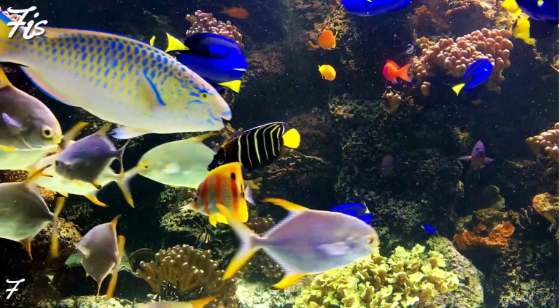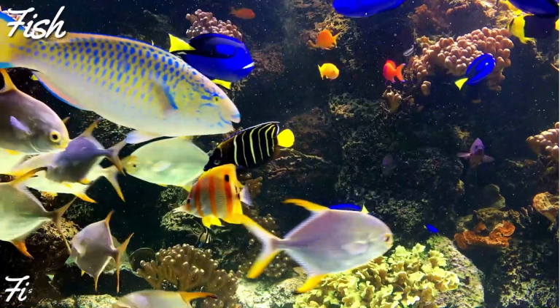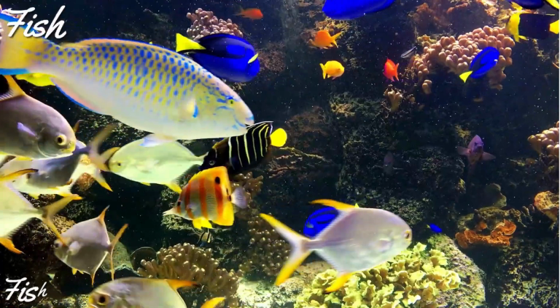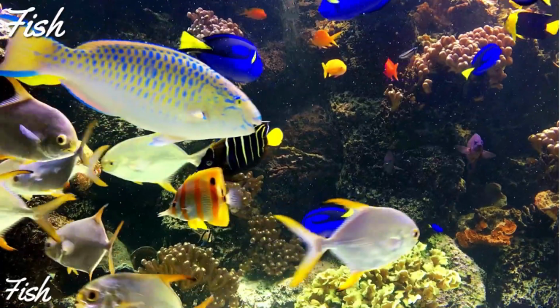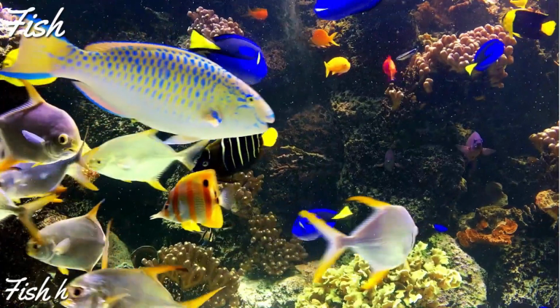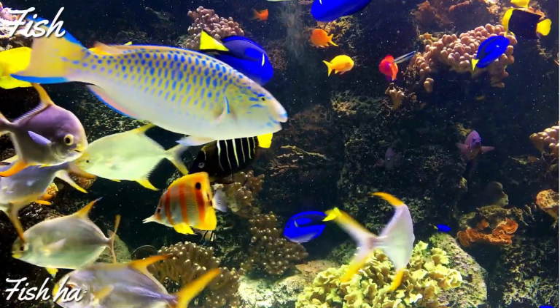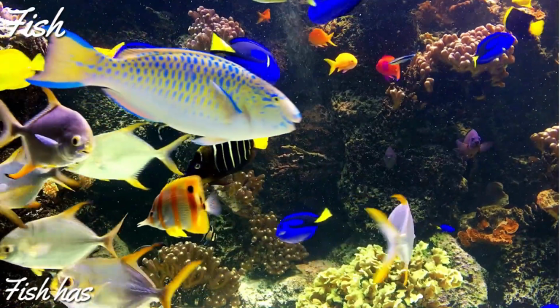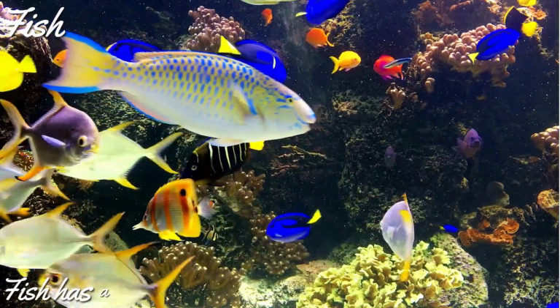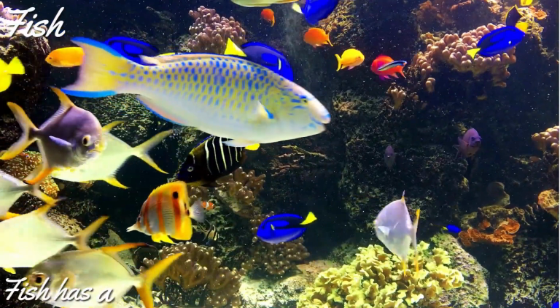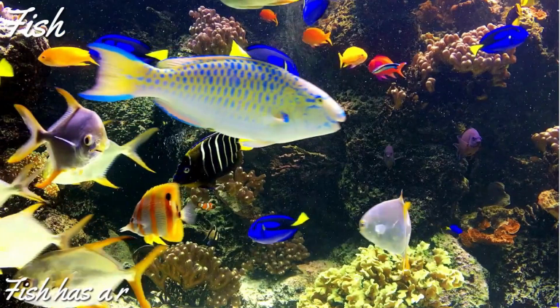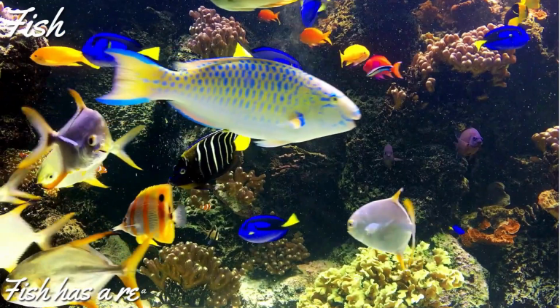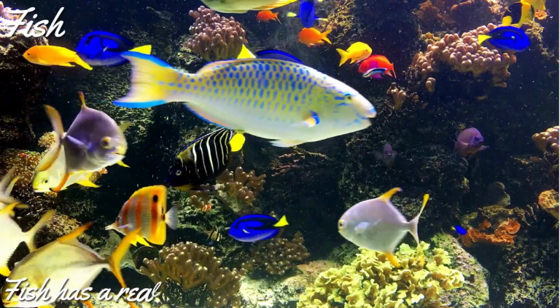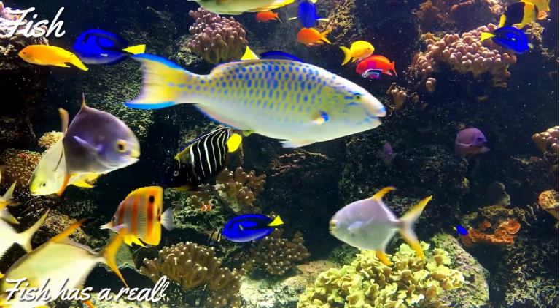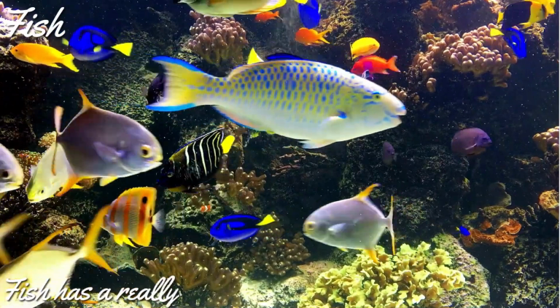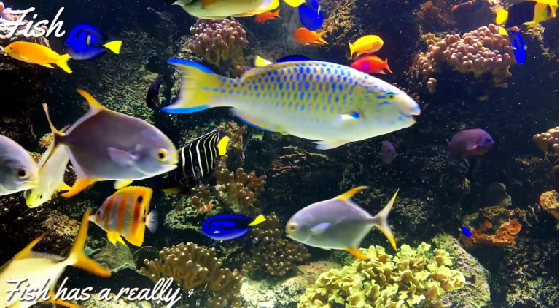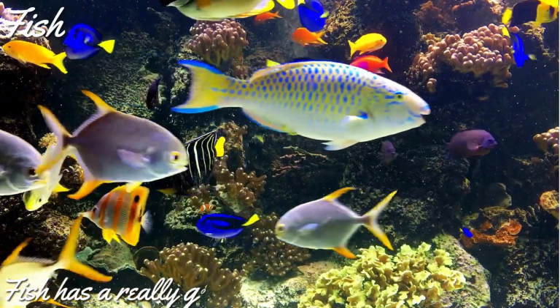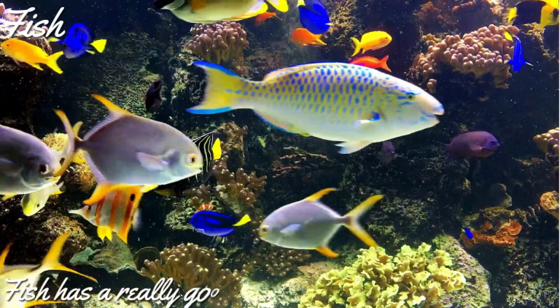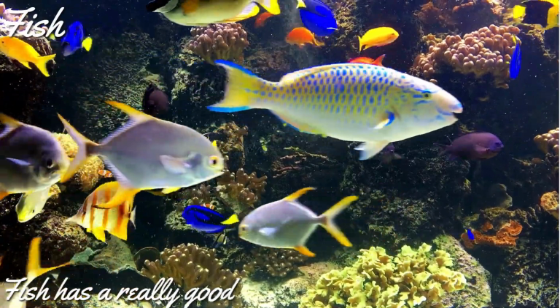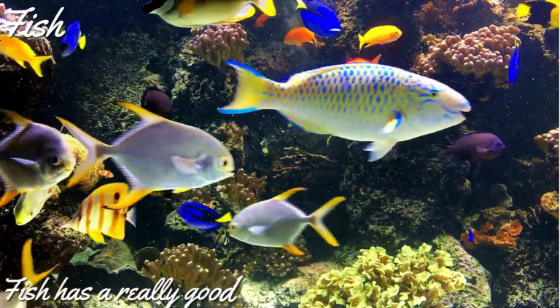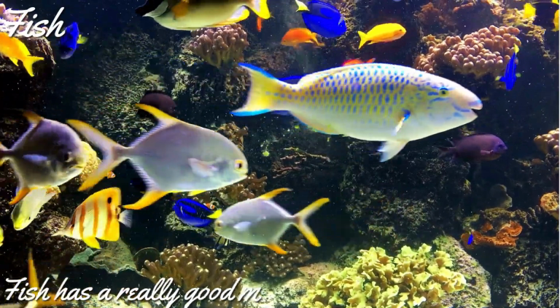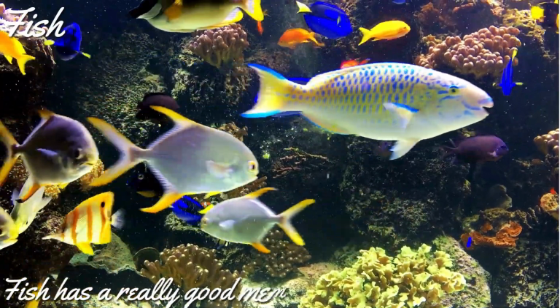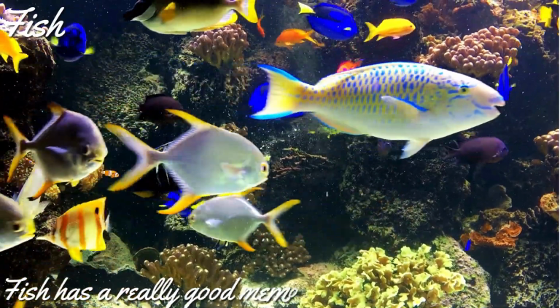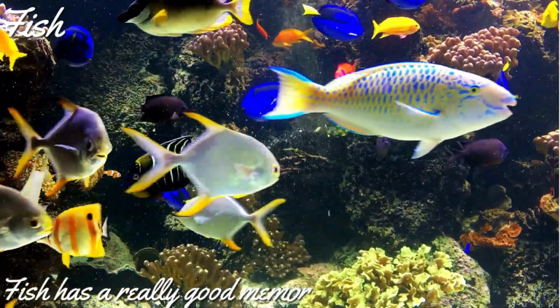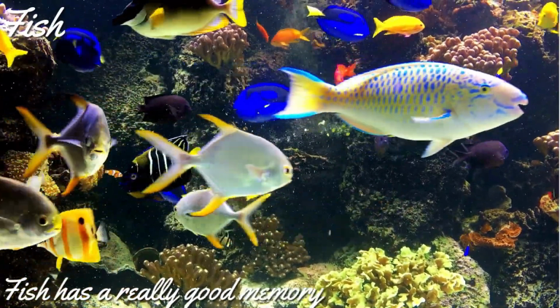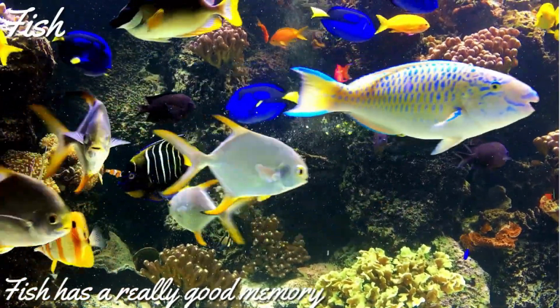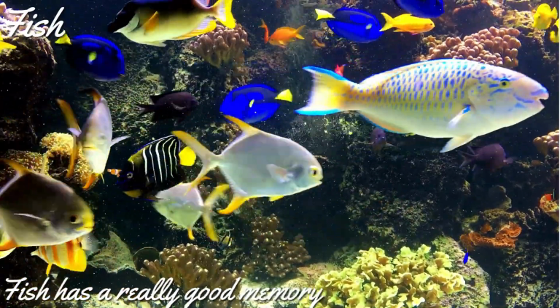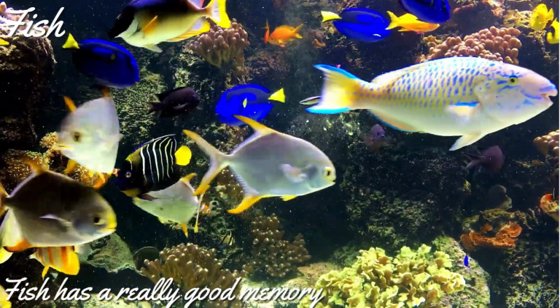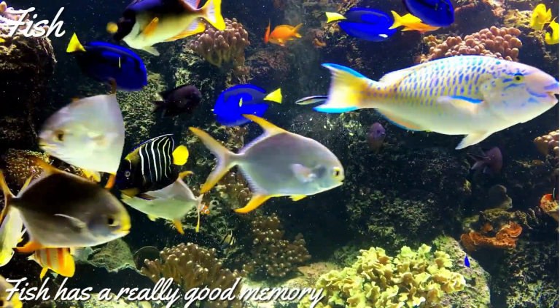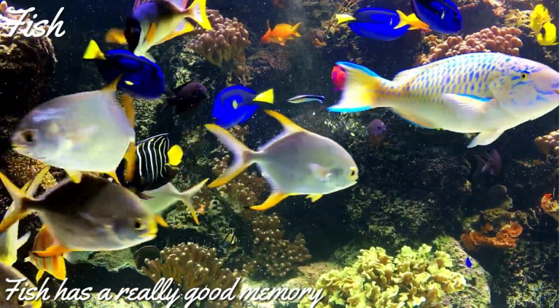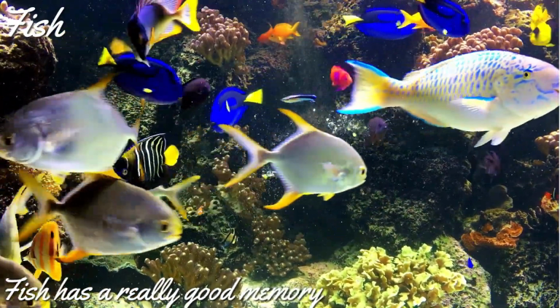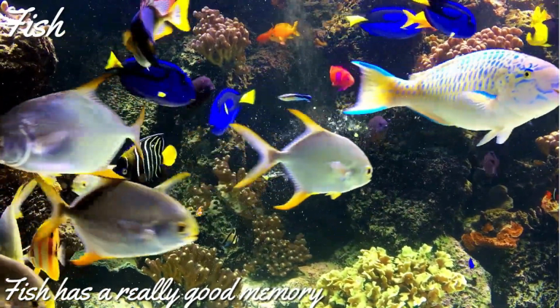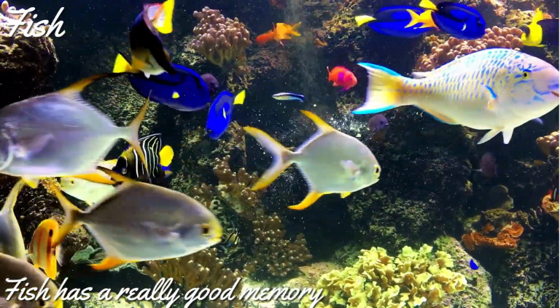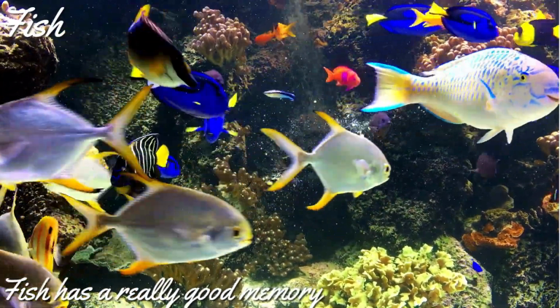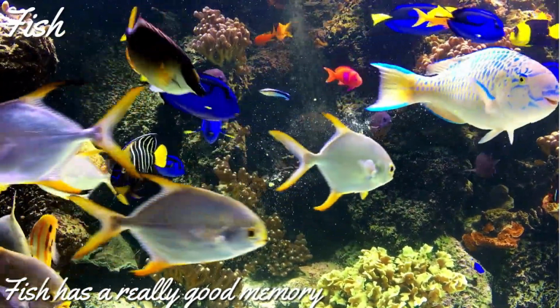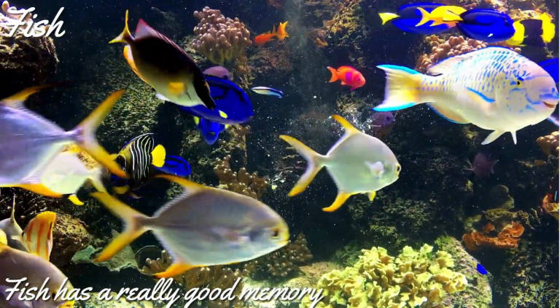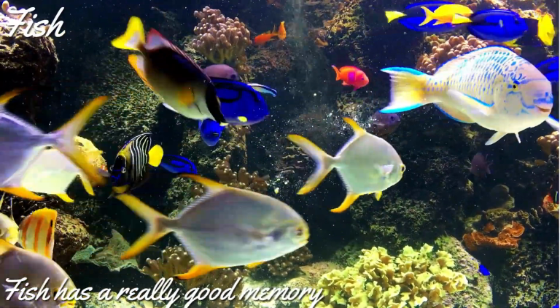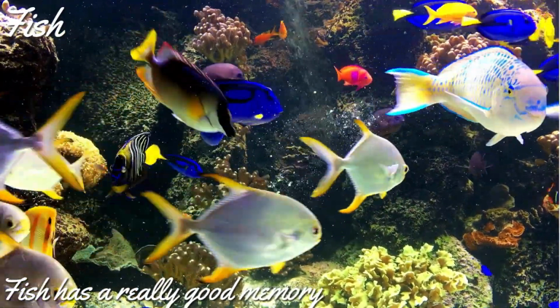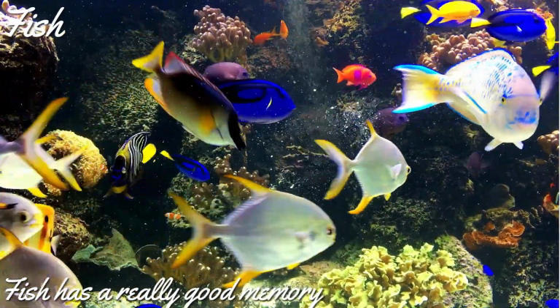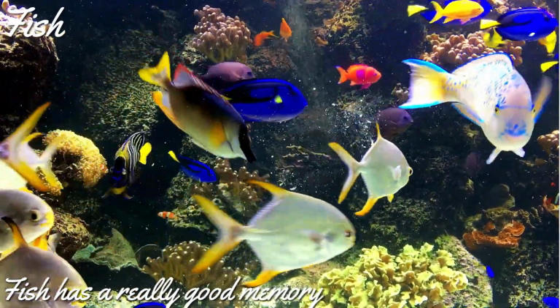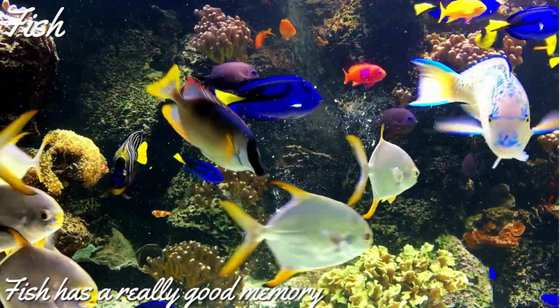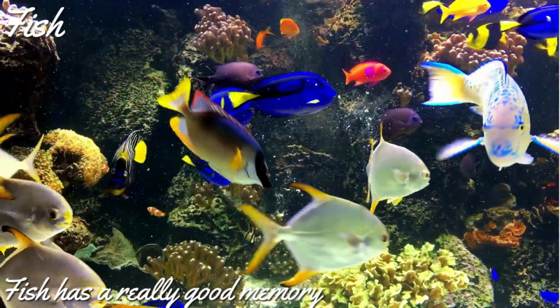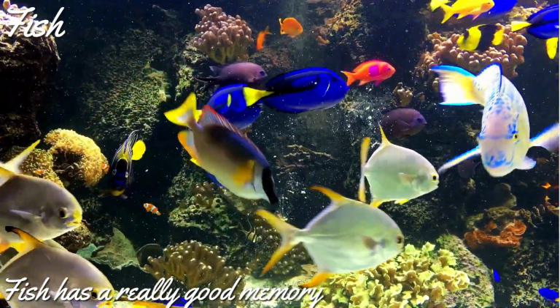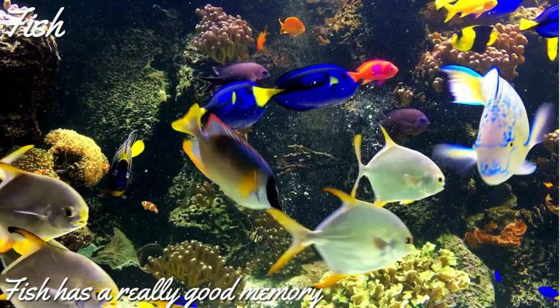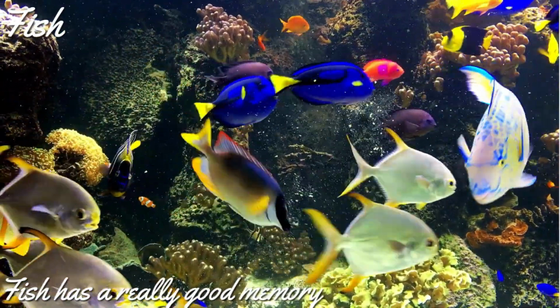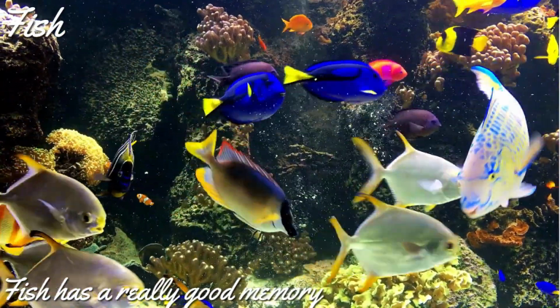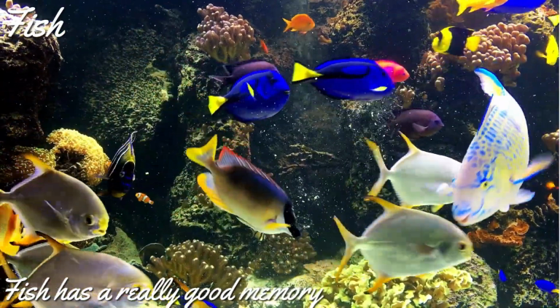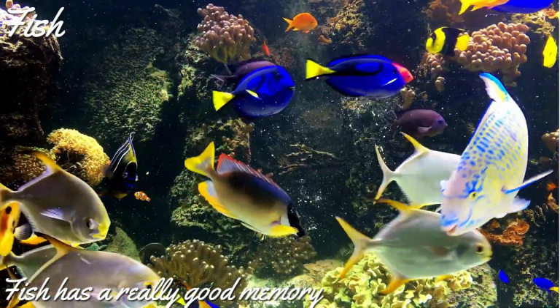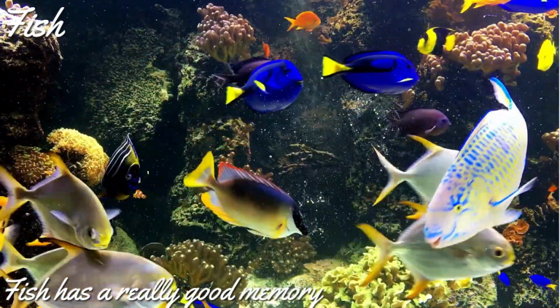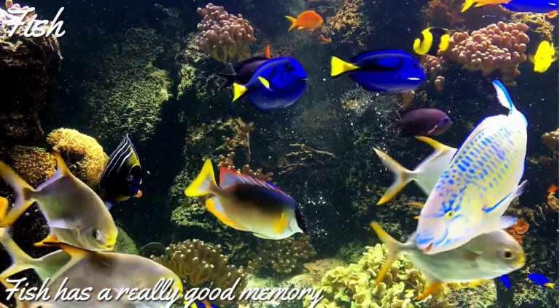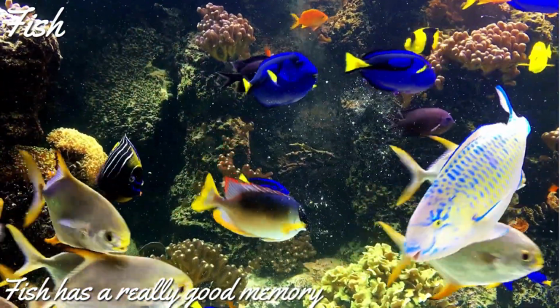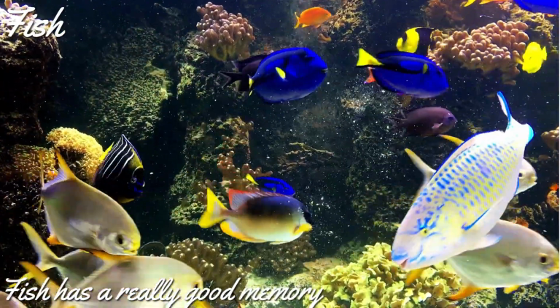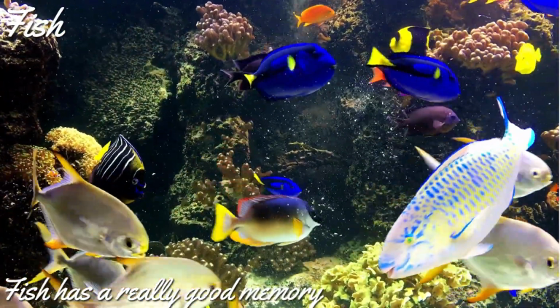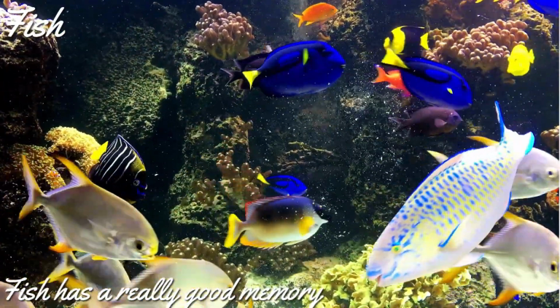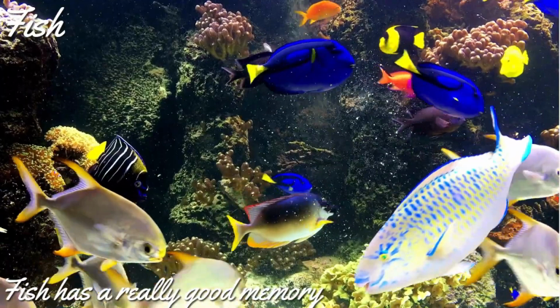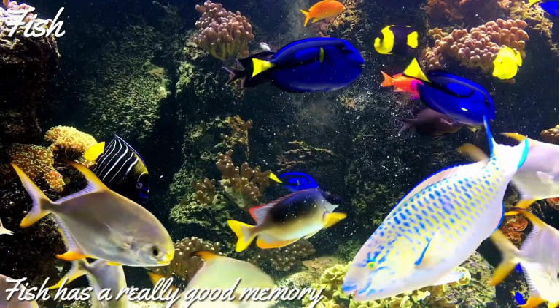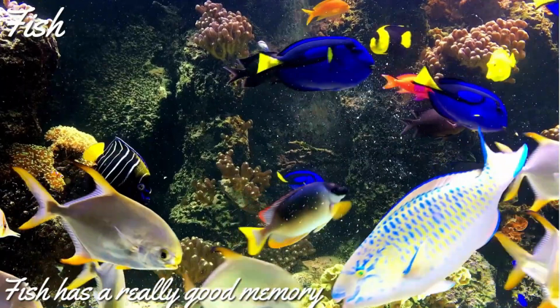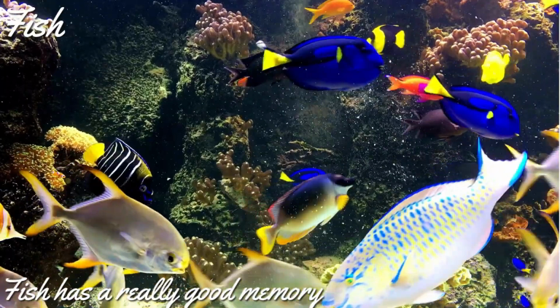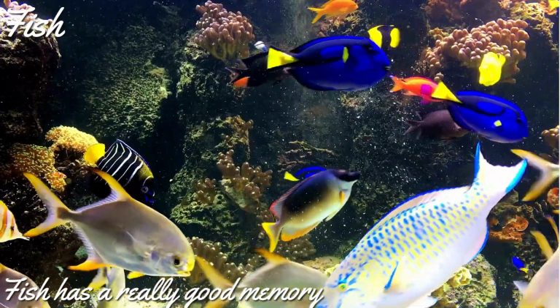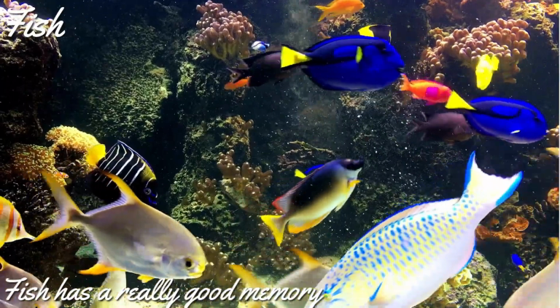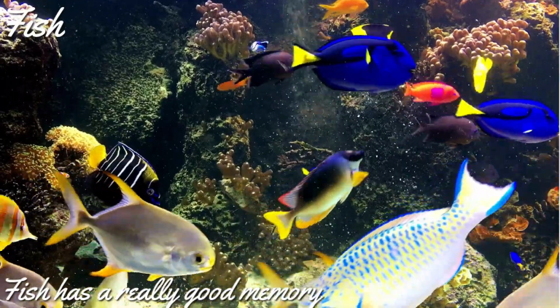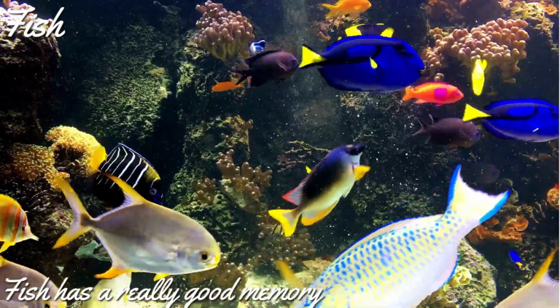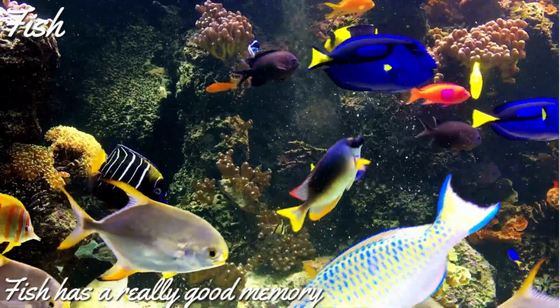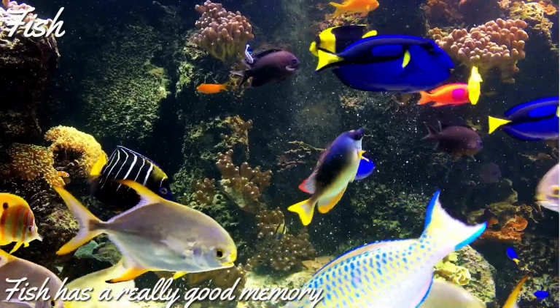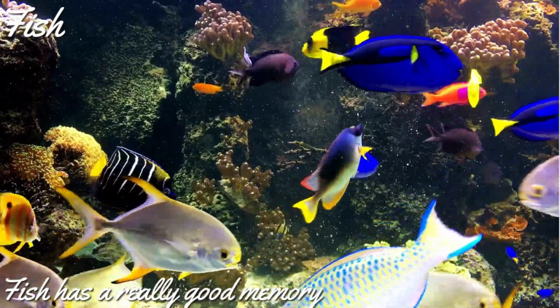Fish also have really good memory. Some species of fish can associate certain cues with the type and location of food.